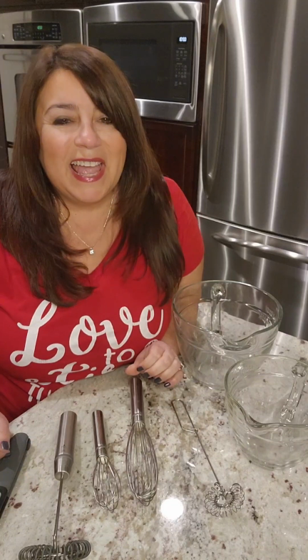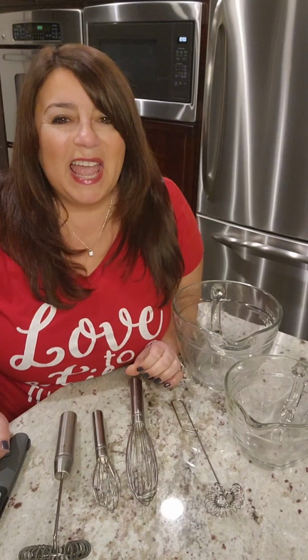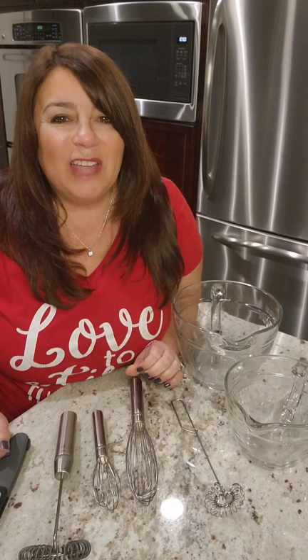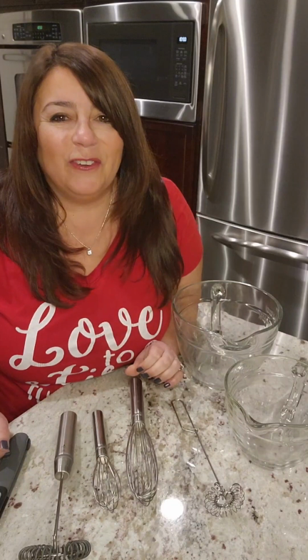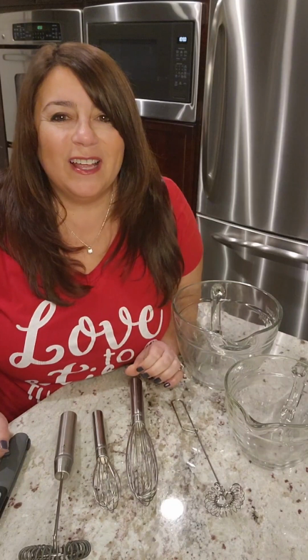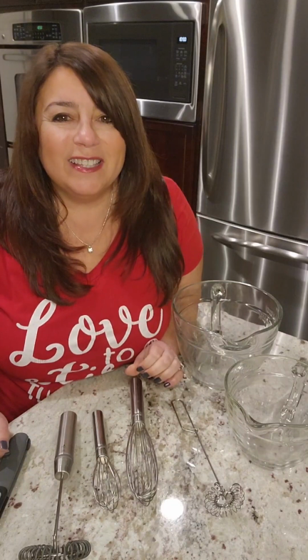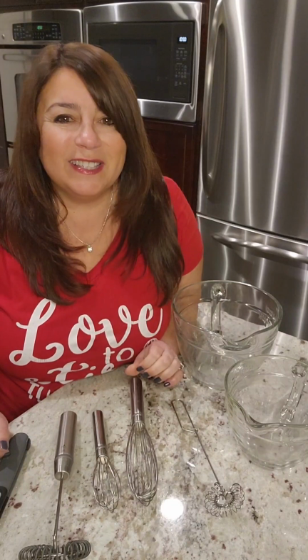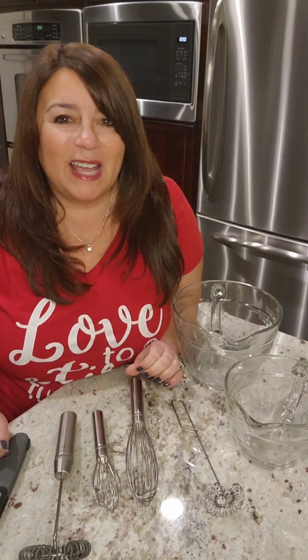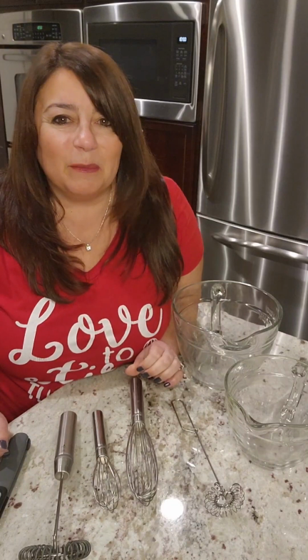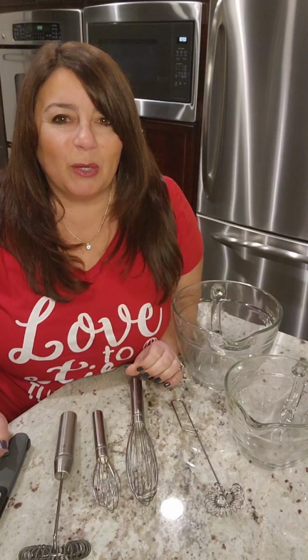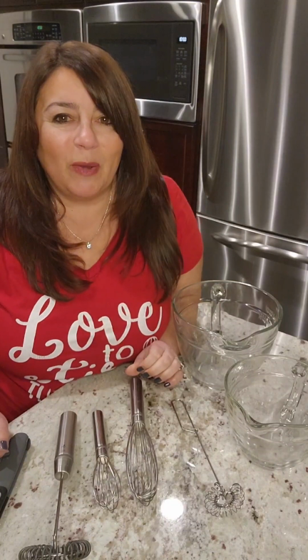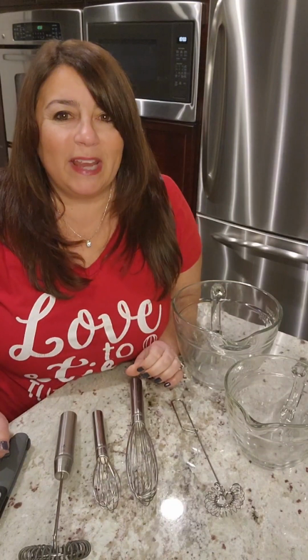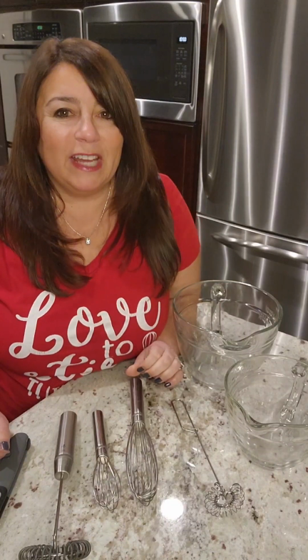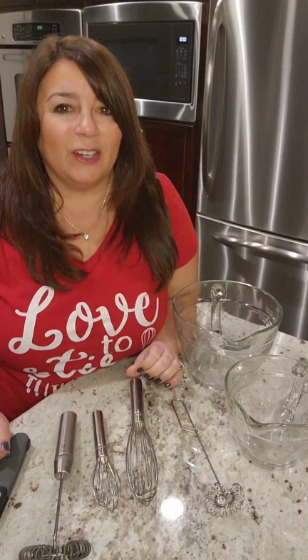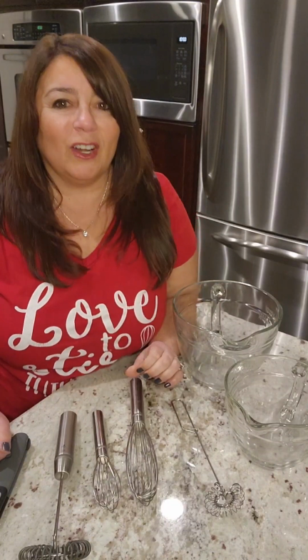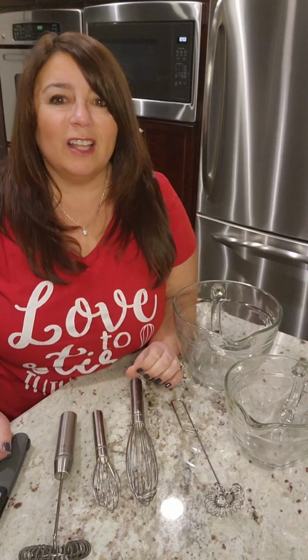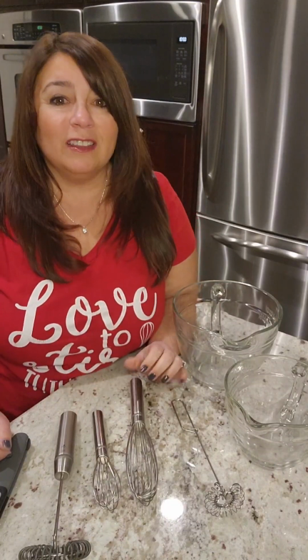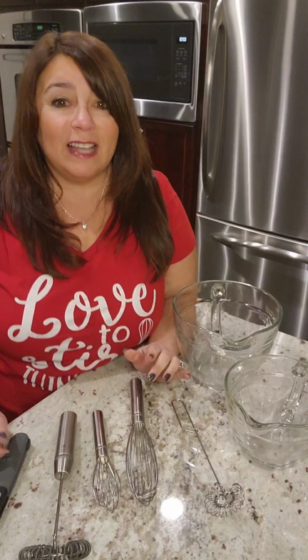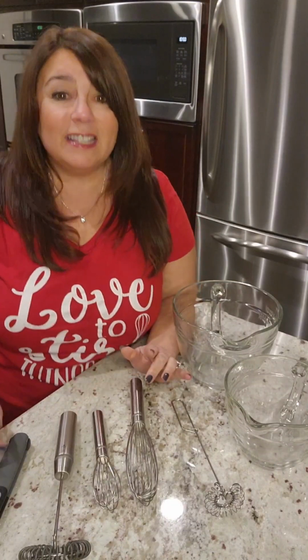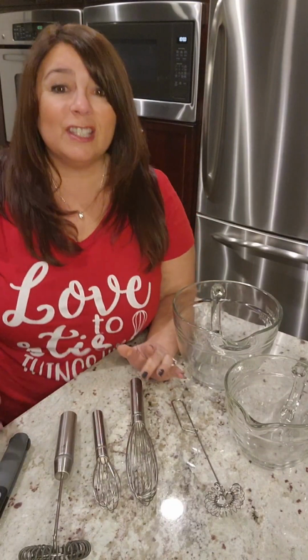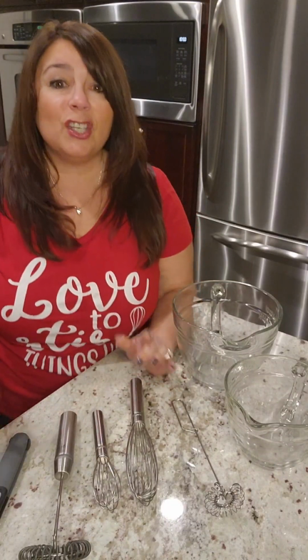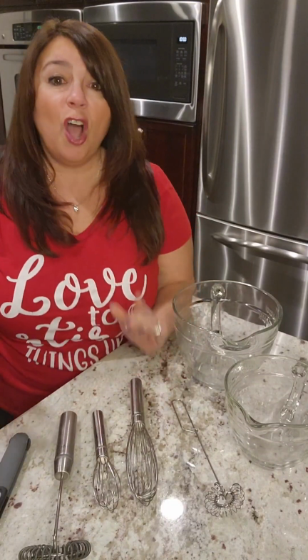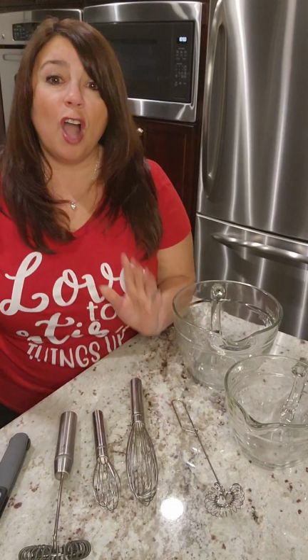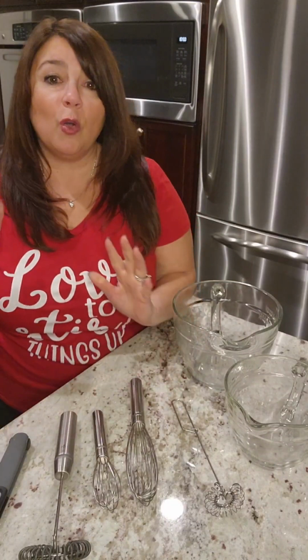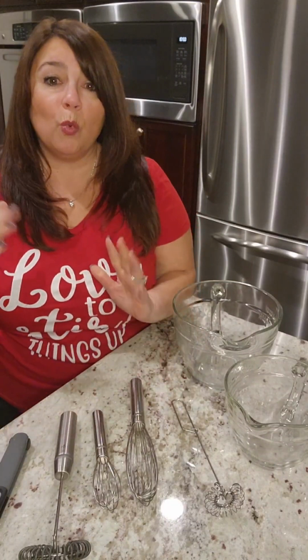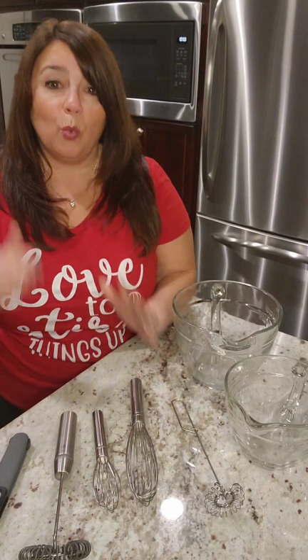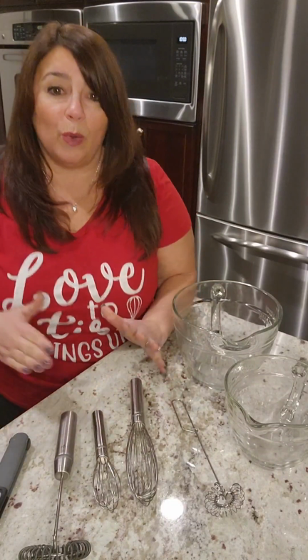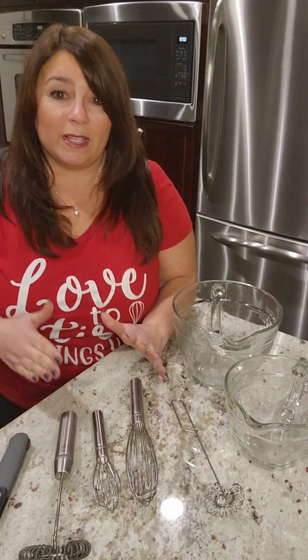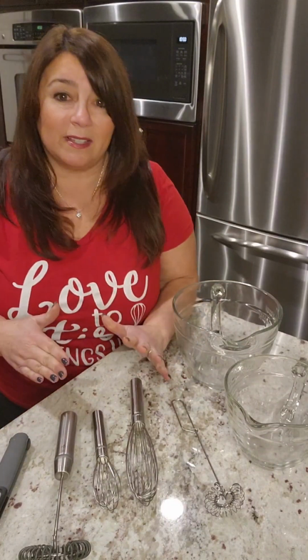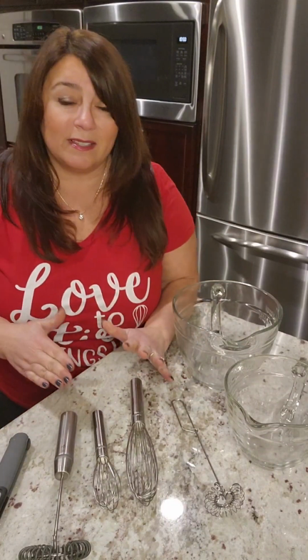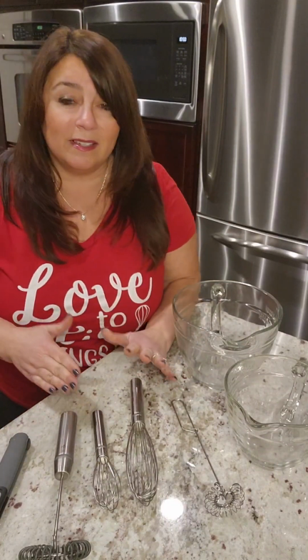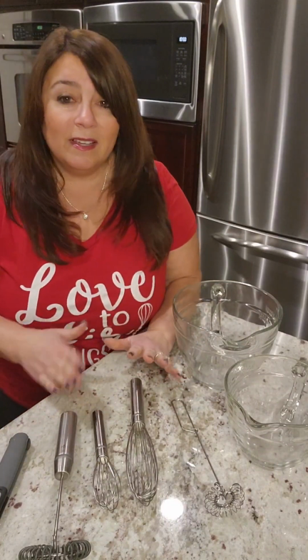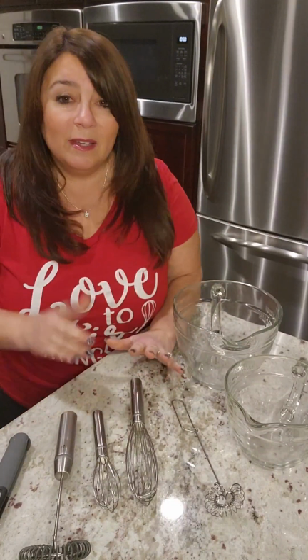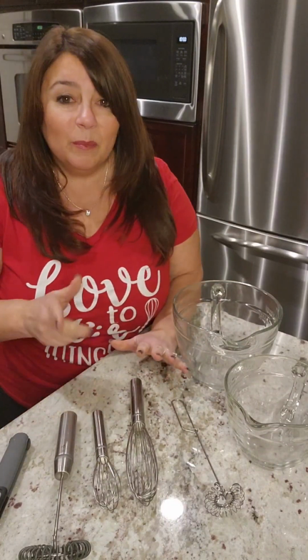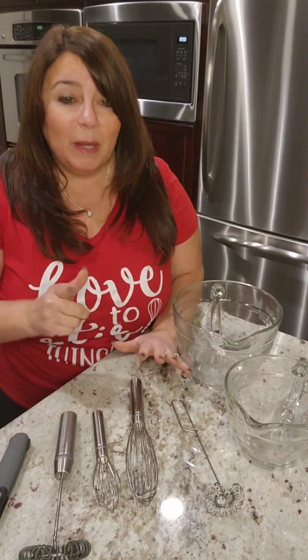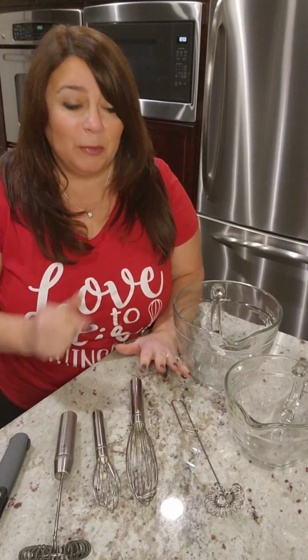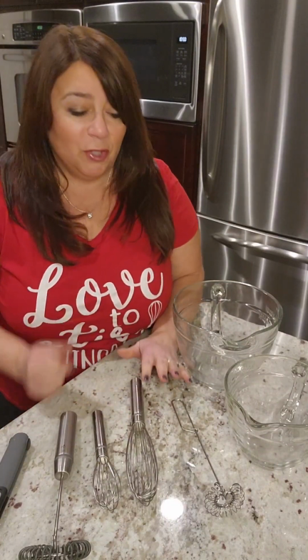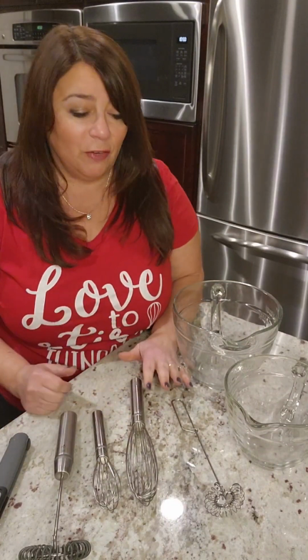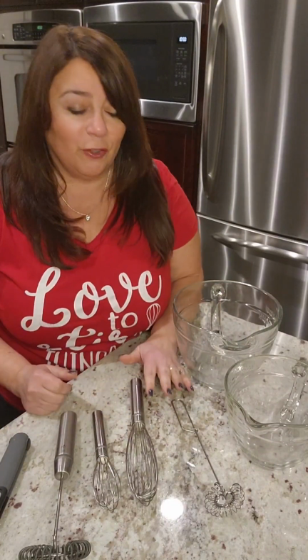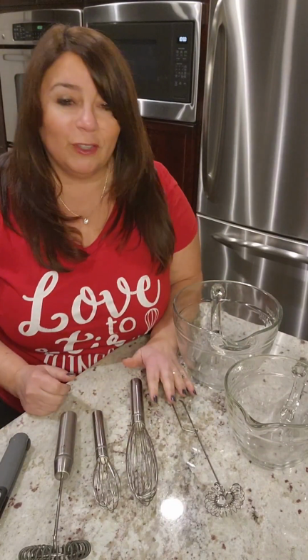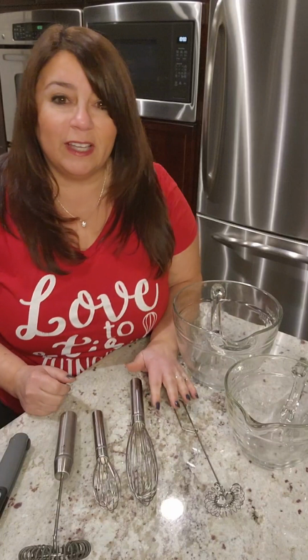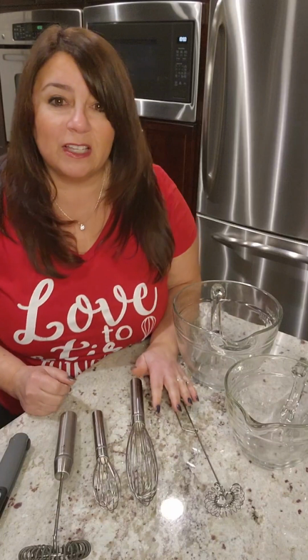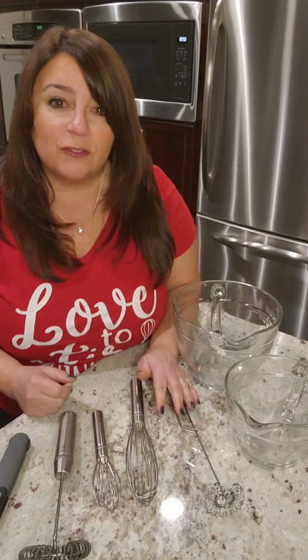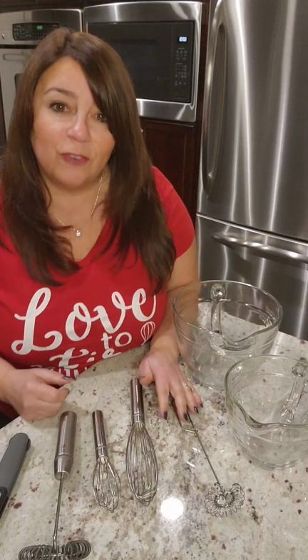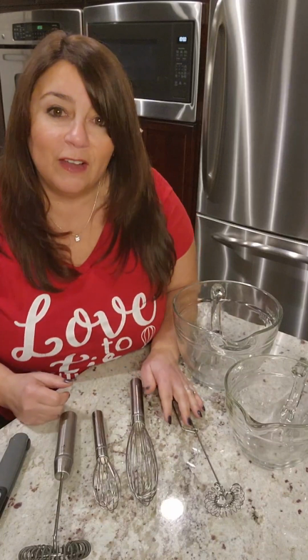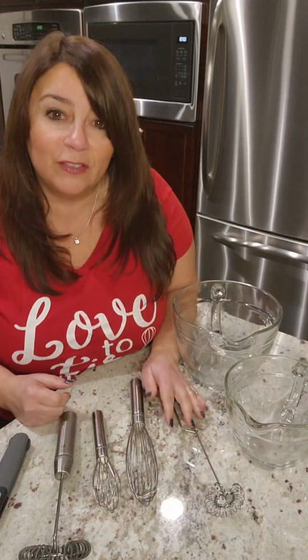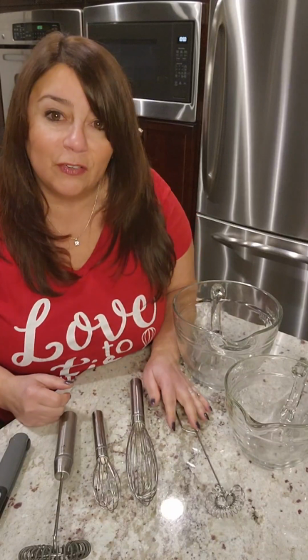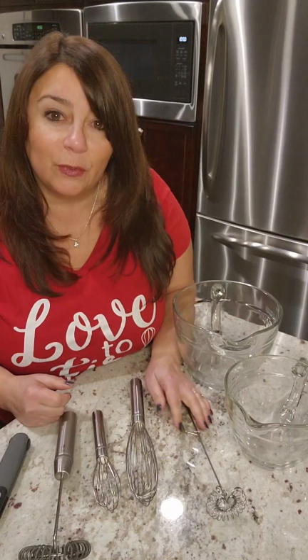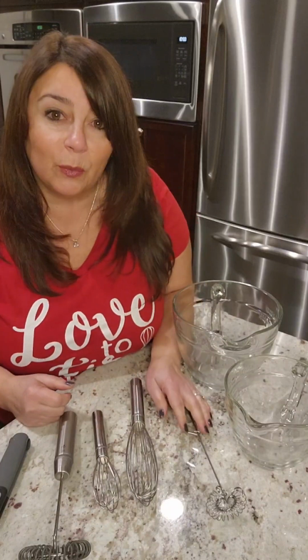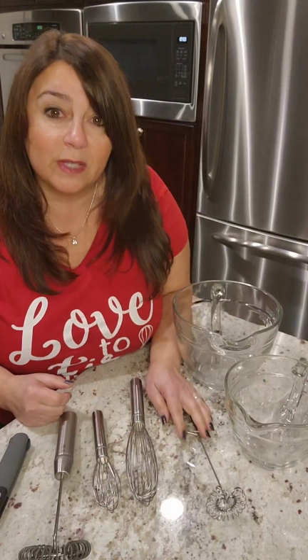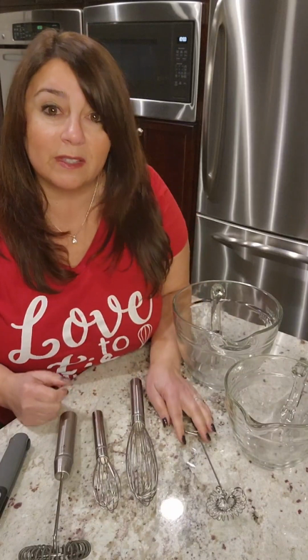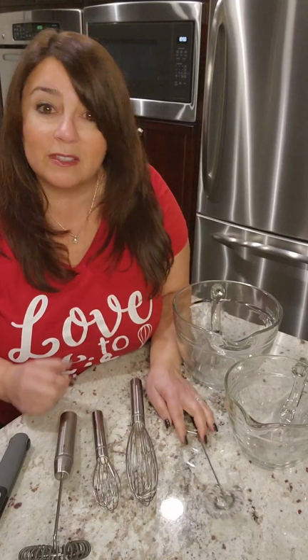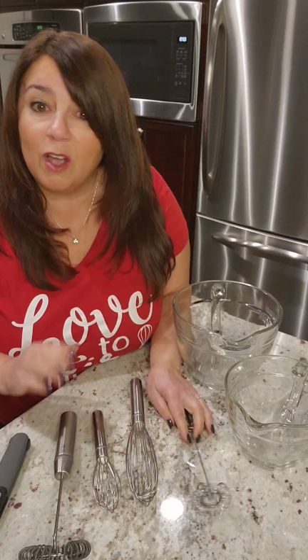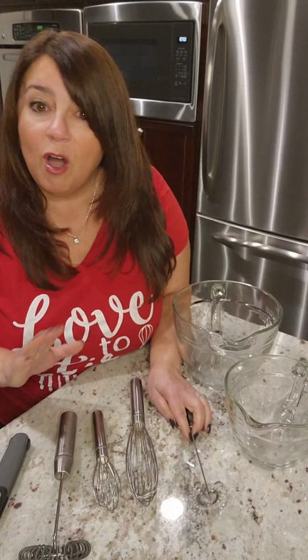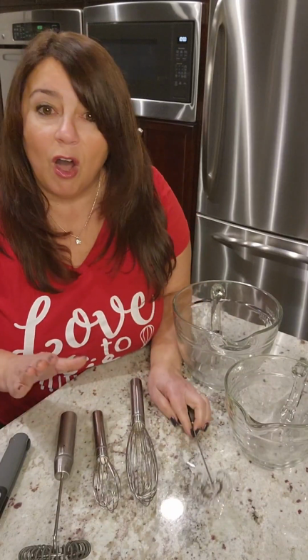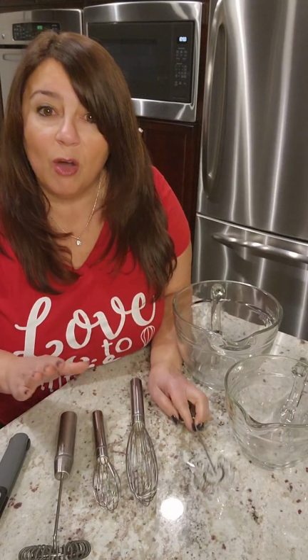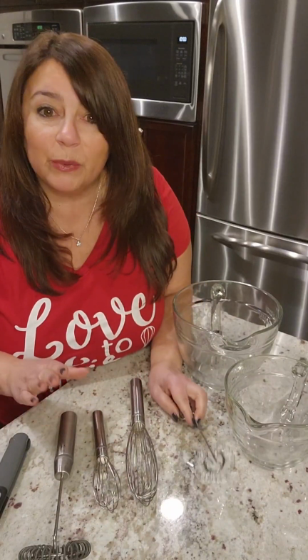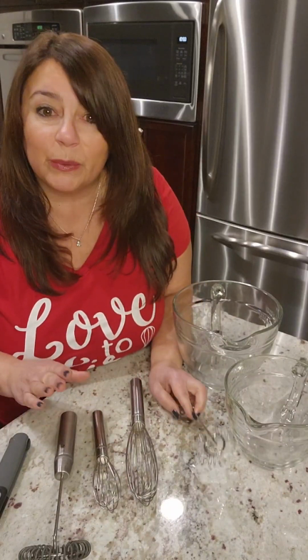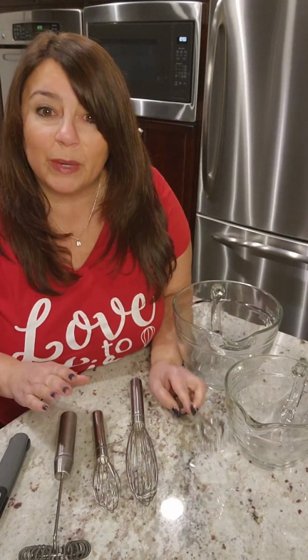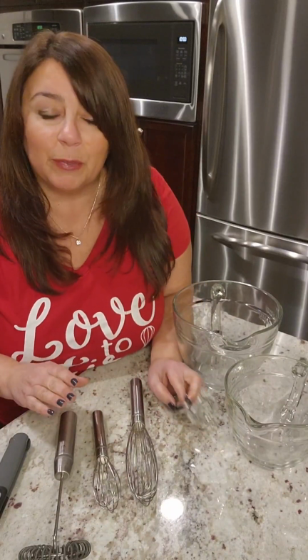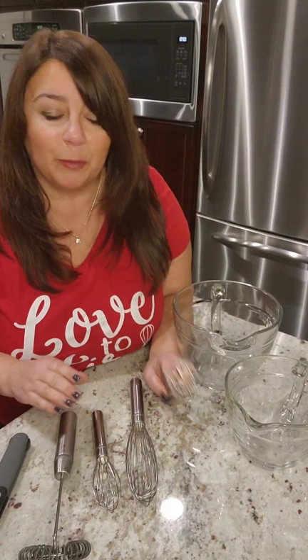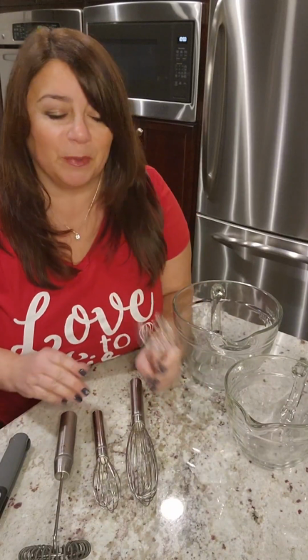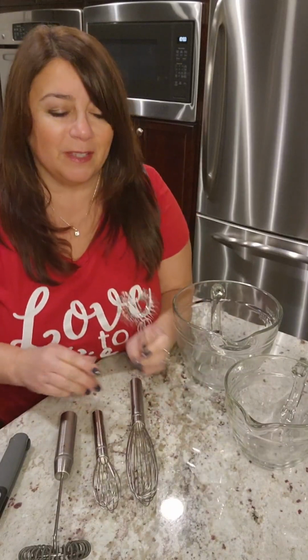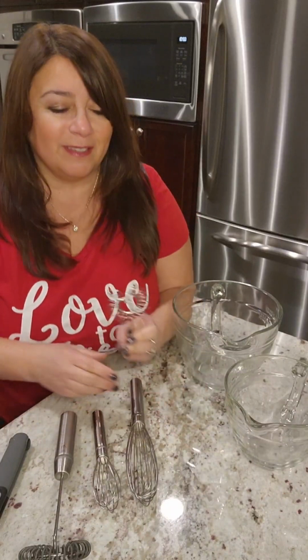Hey friends, Diane McCray here. Let's talk whisks. Pampered Chef currently has five different whisks, all with great purpose.